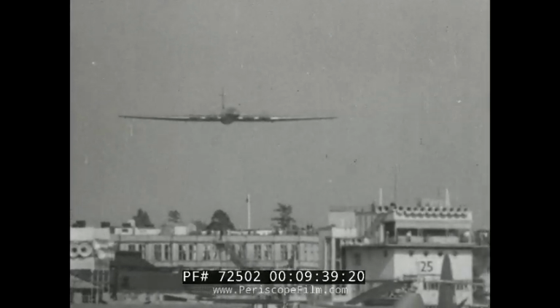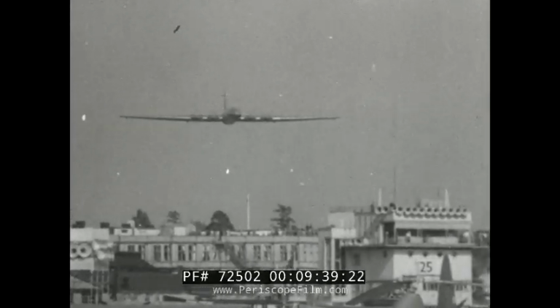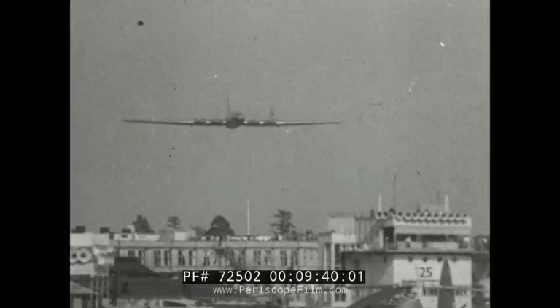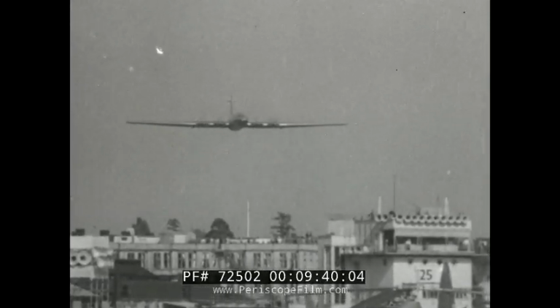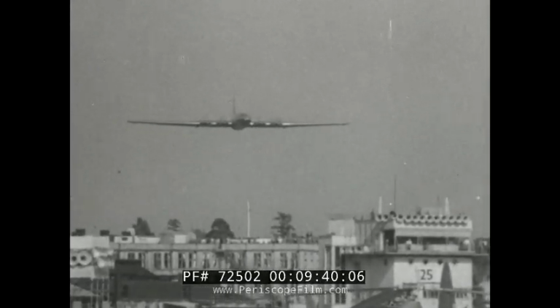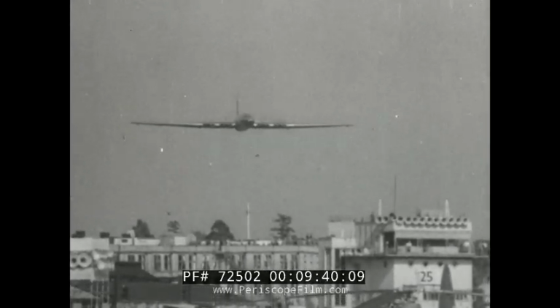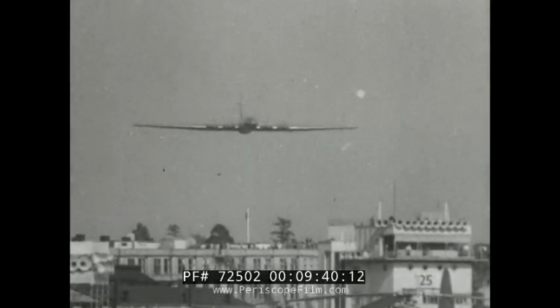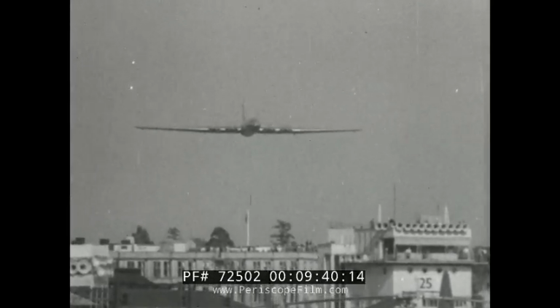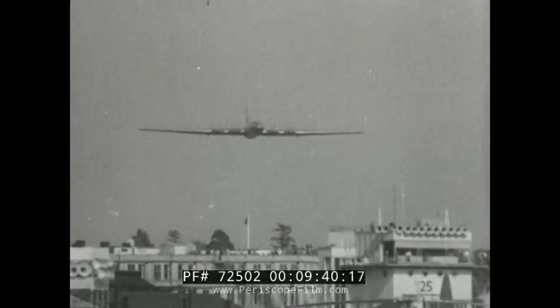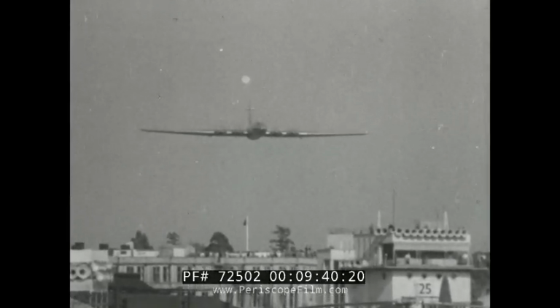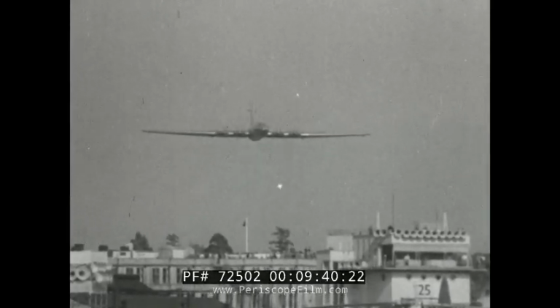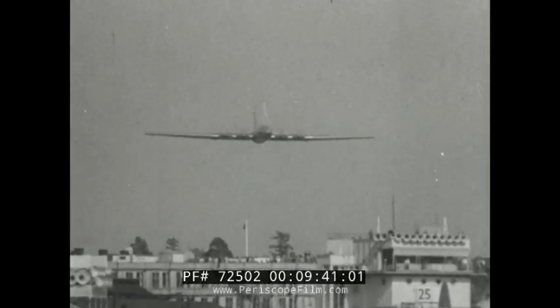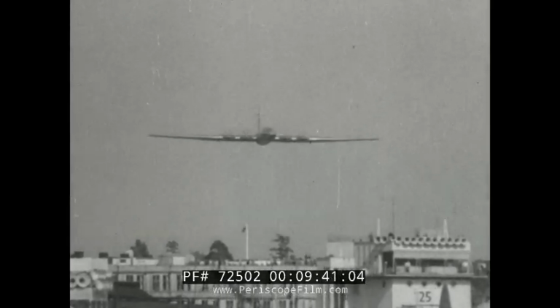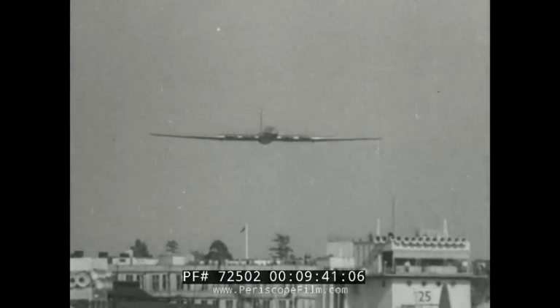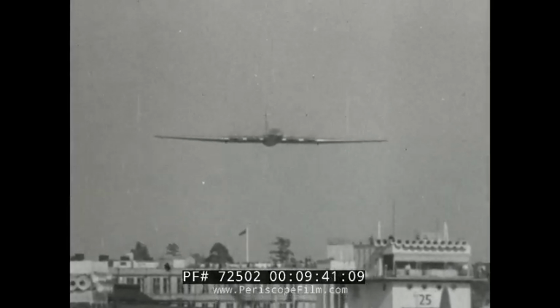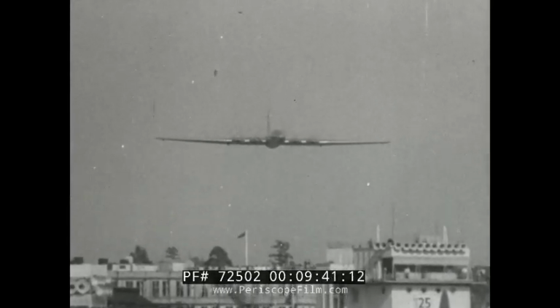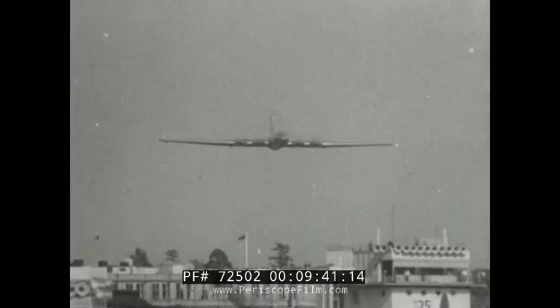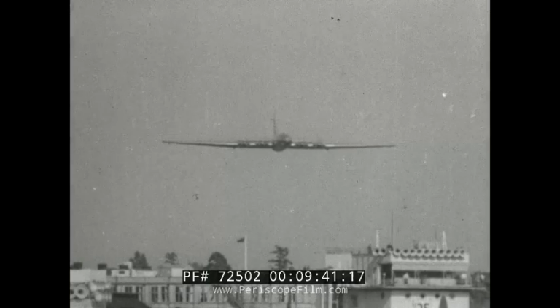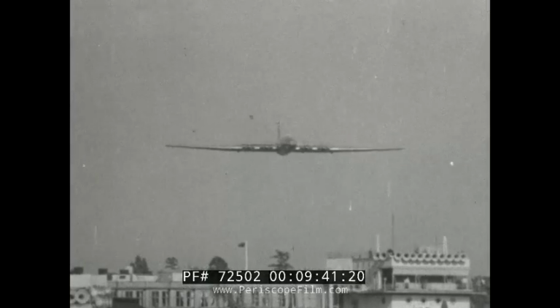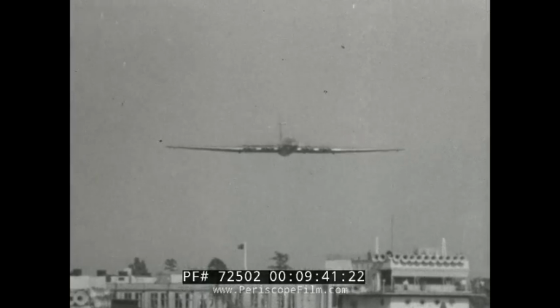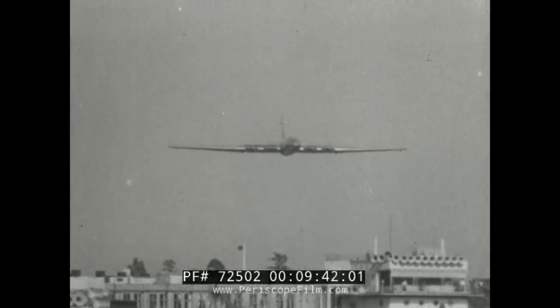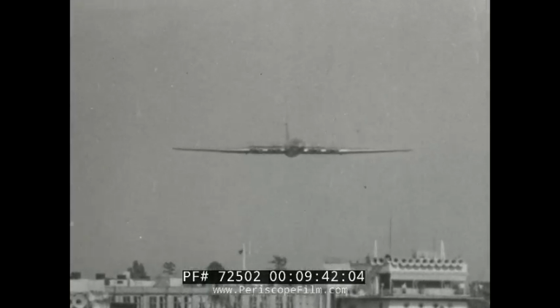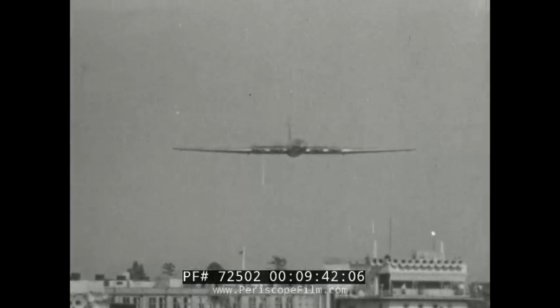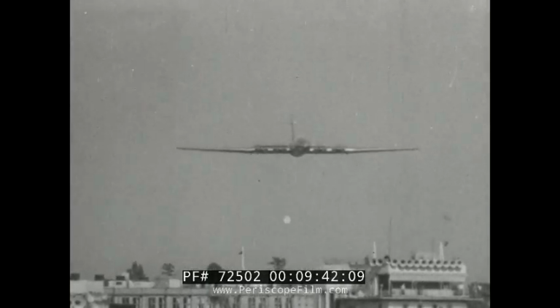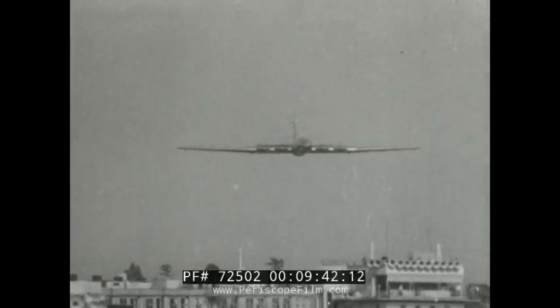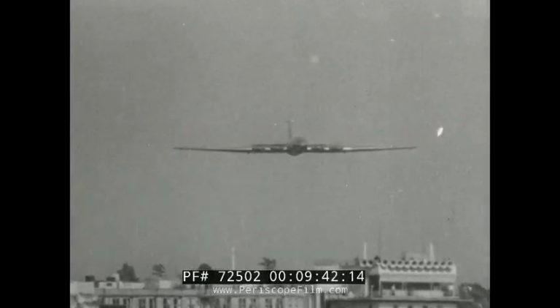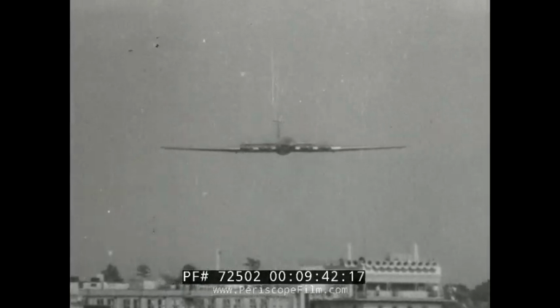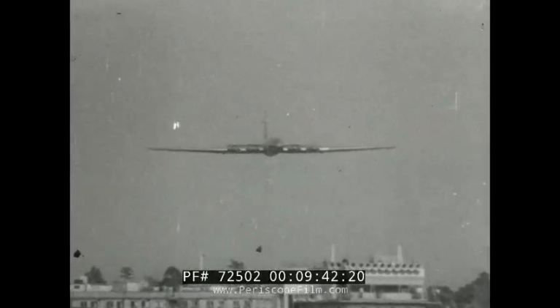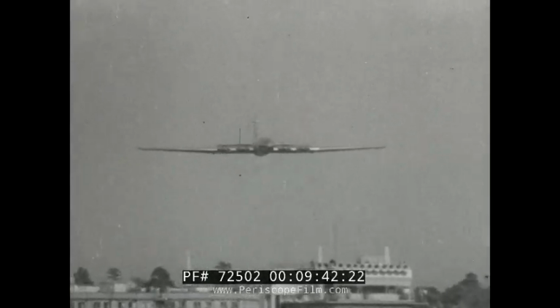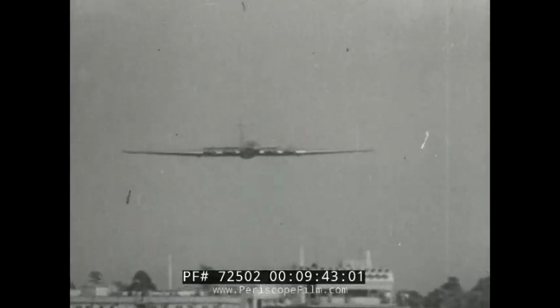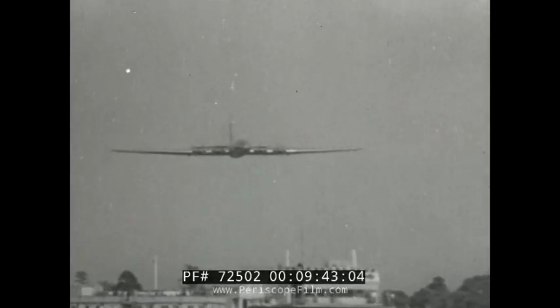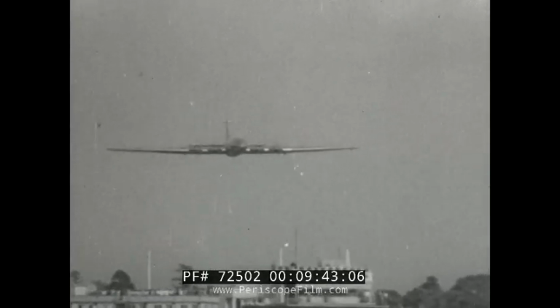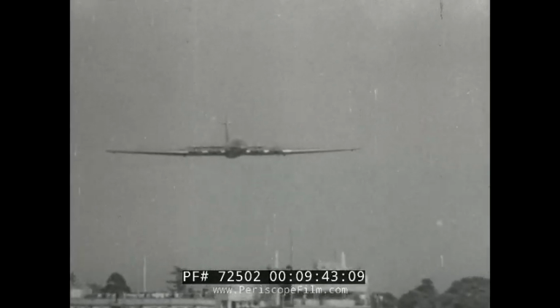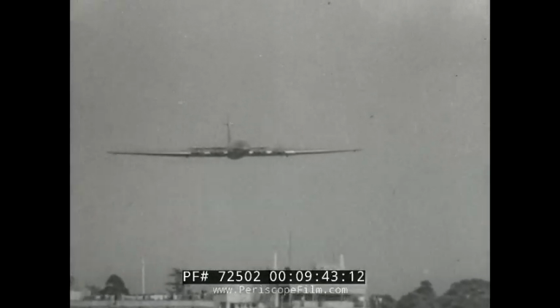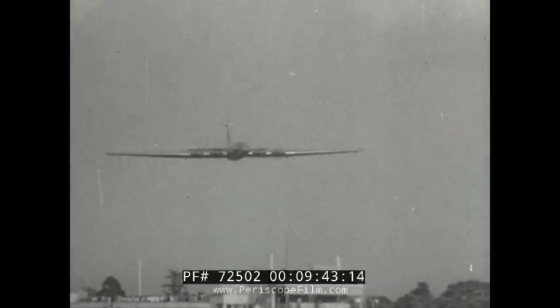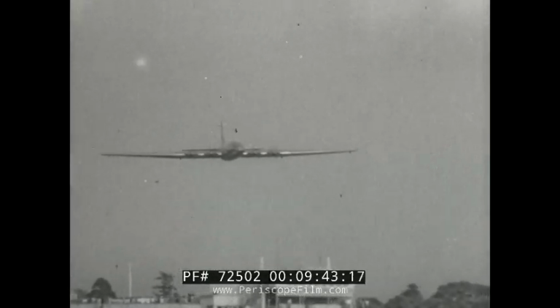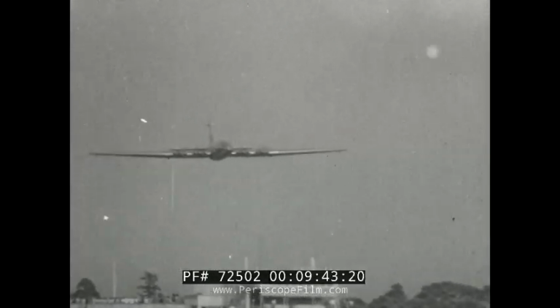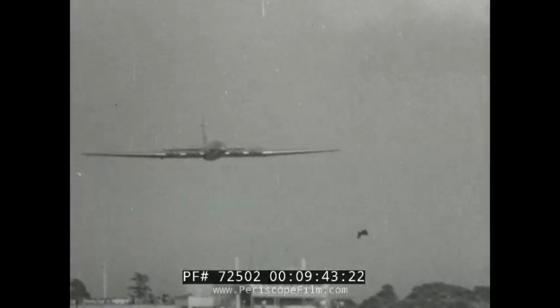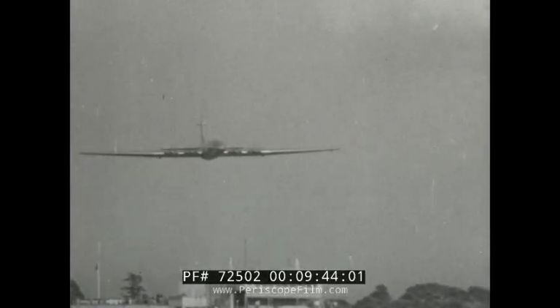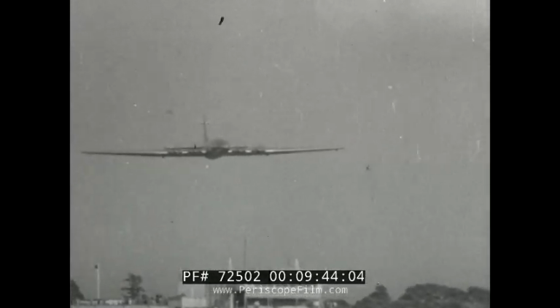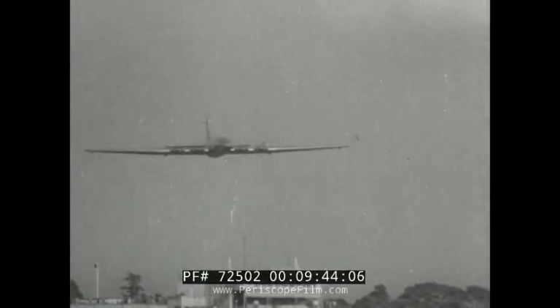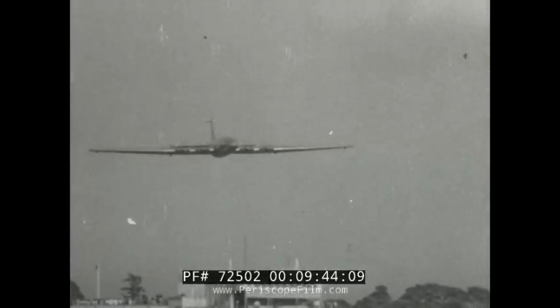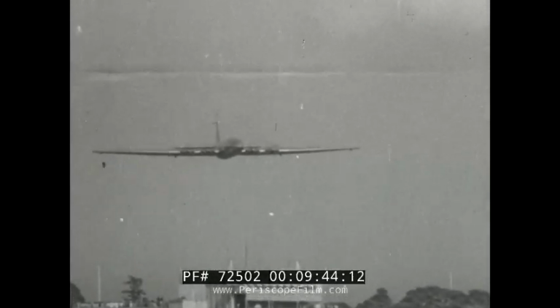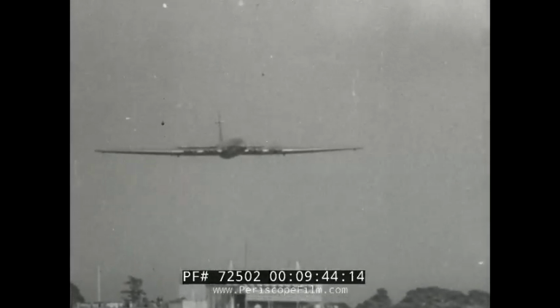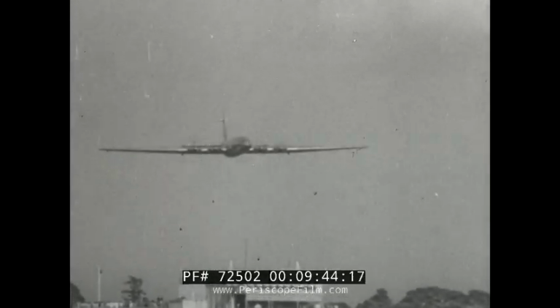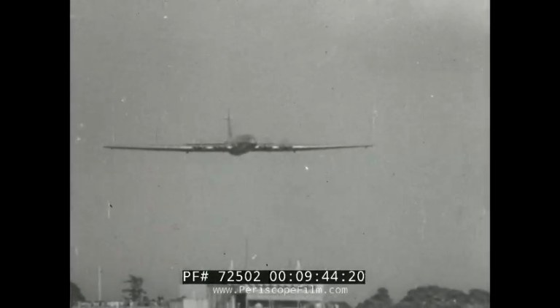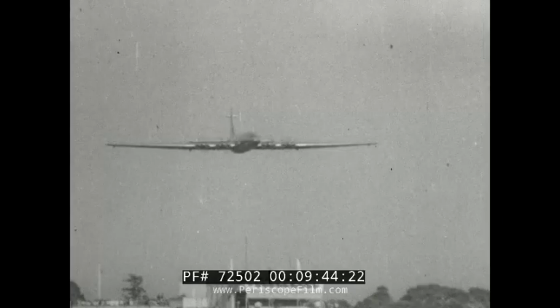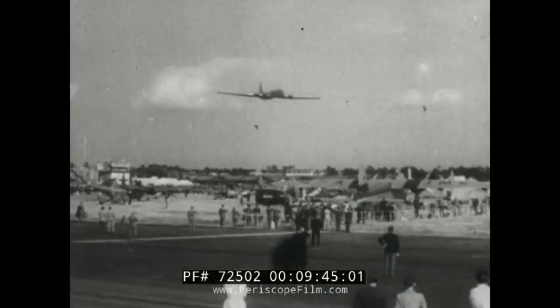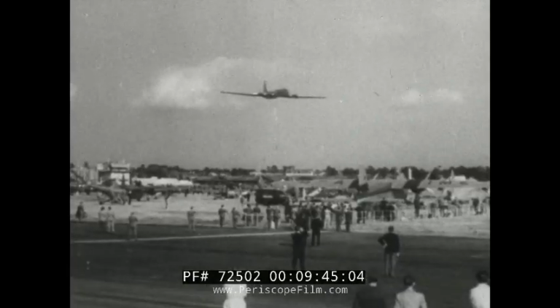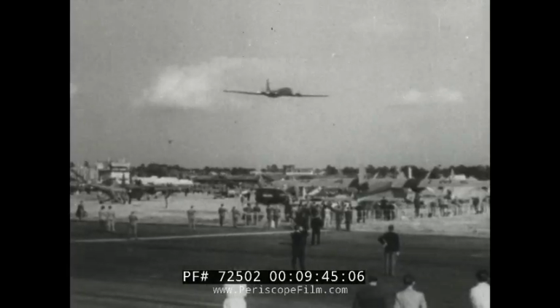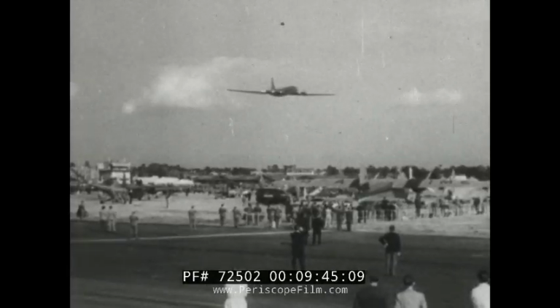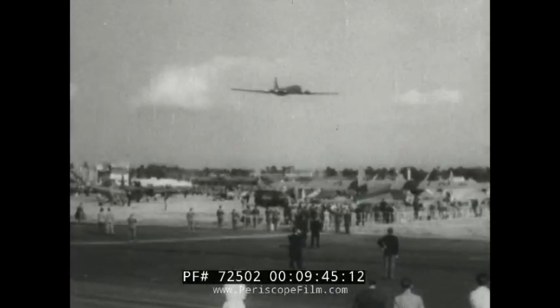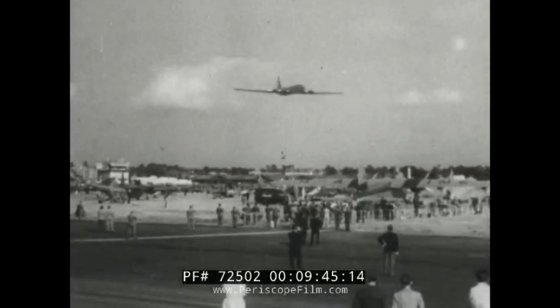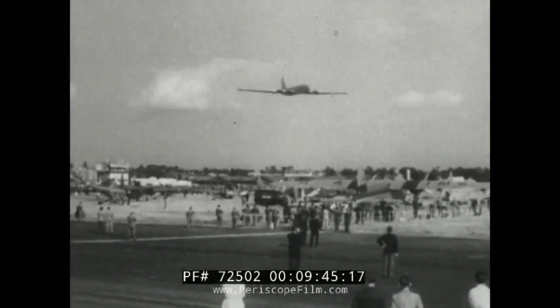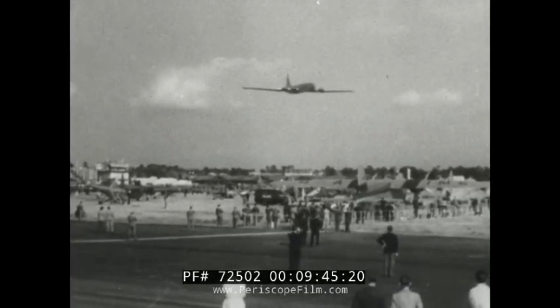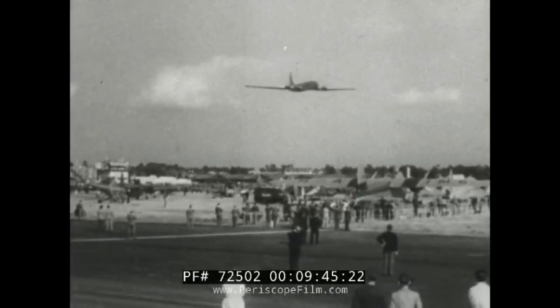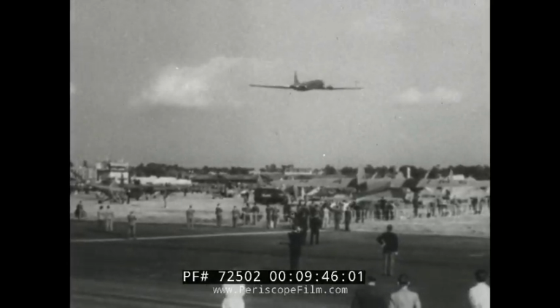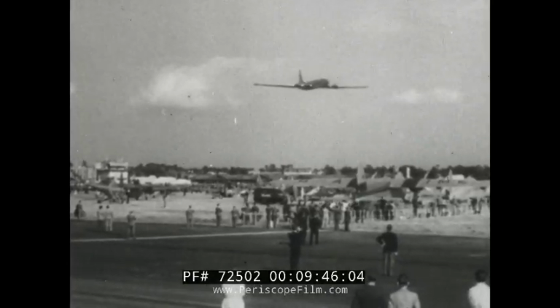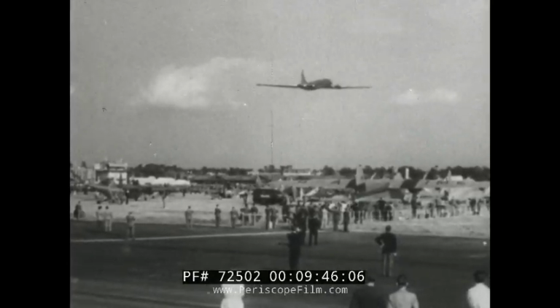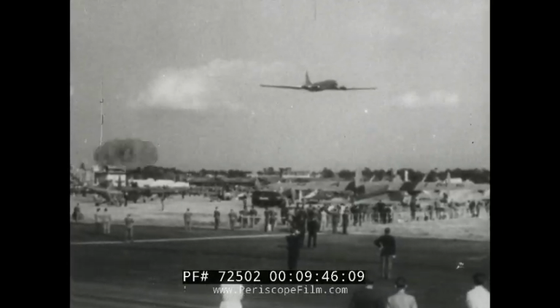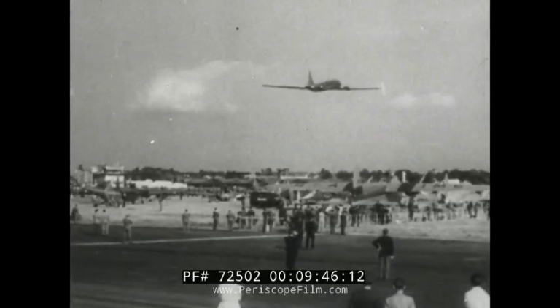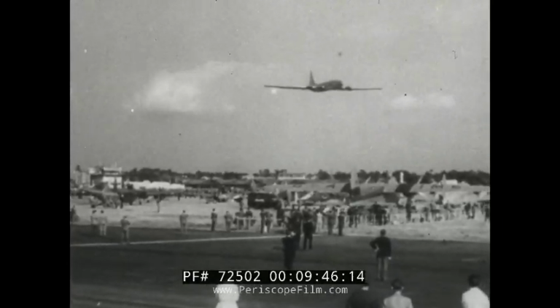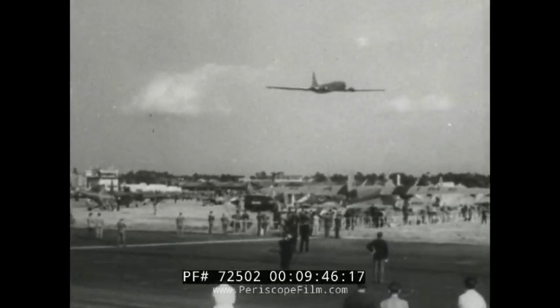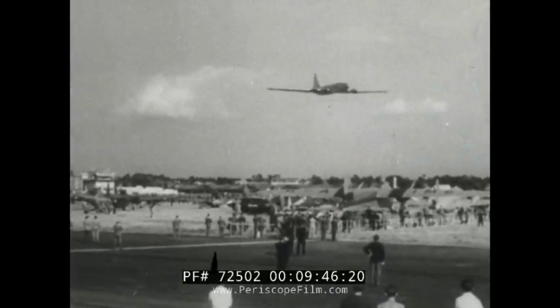A magnificent spectacle at a magnificent show. In fact, the greatest air show the world has yet seen.